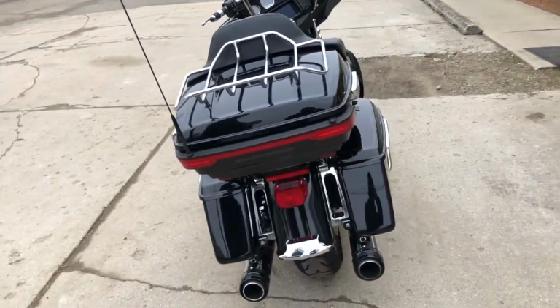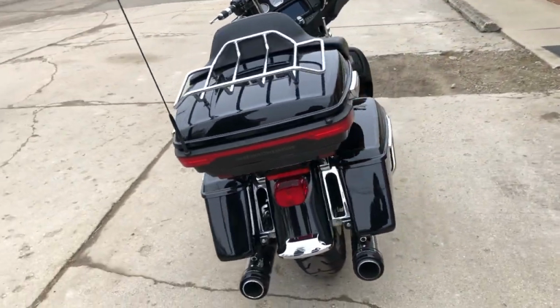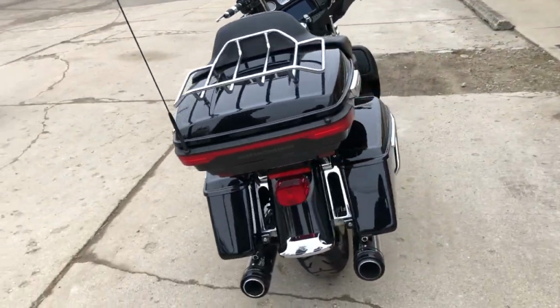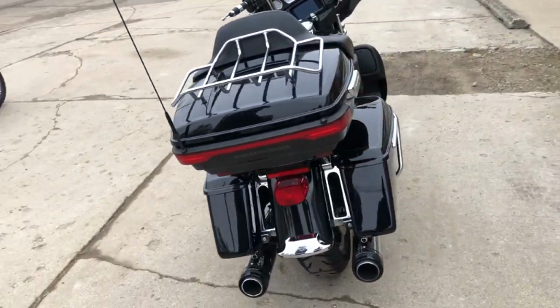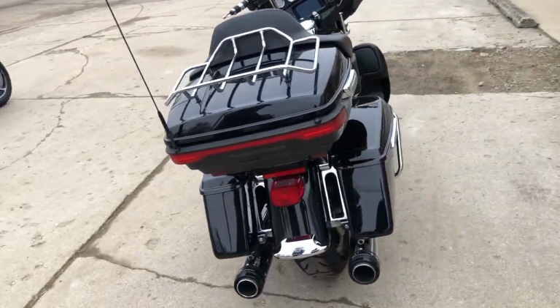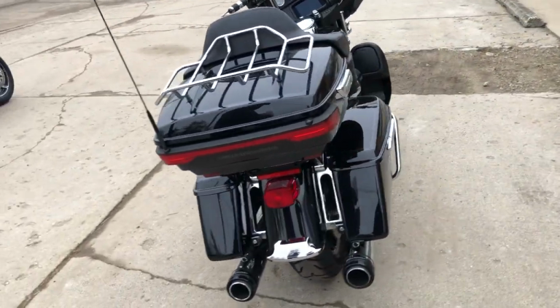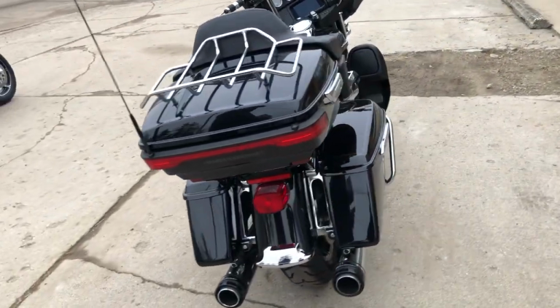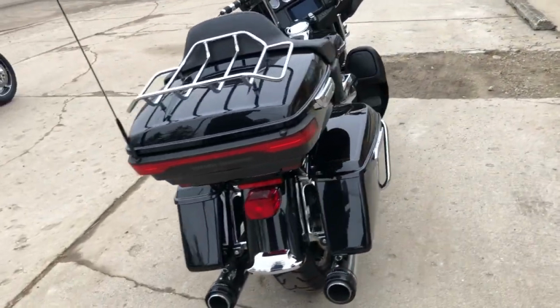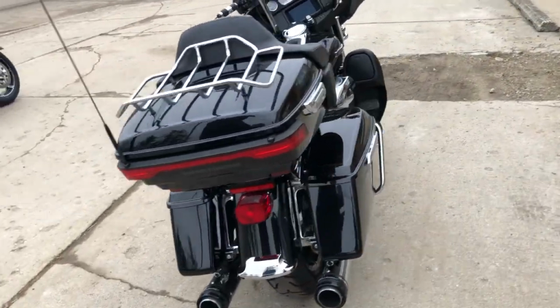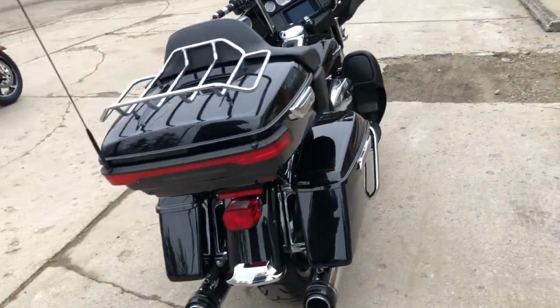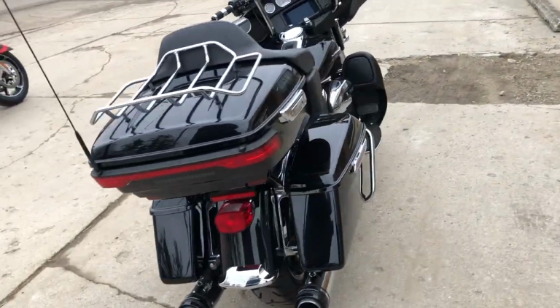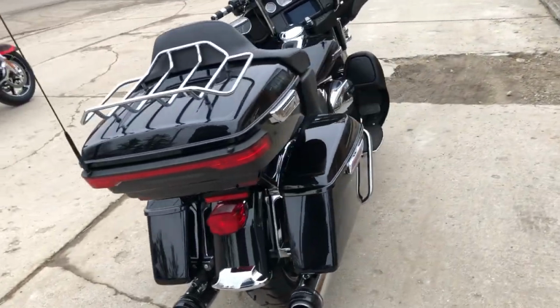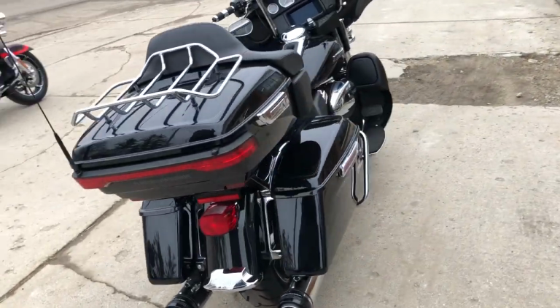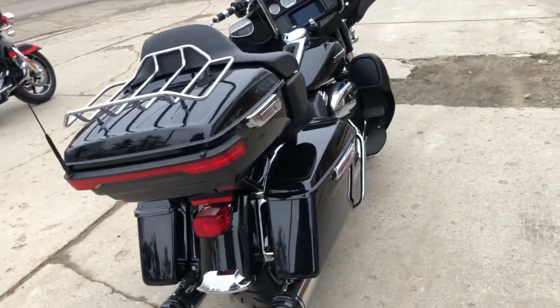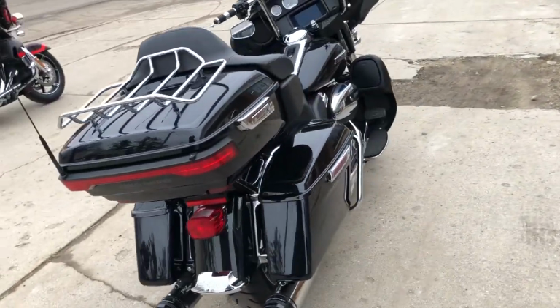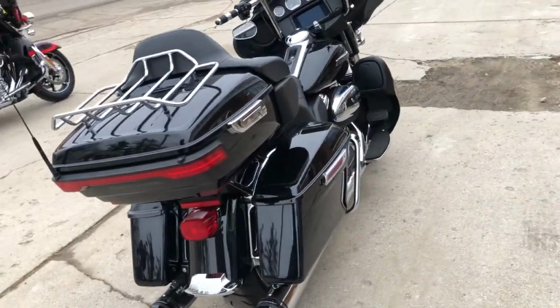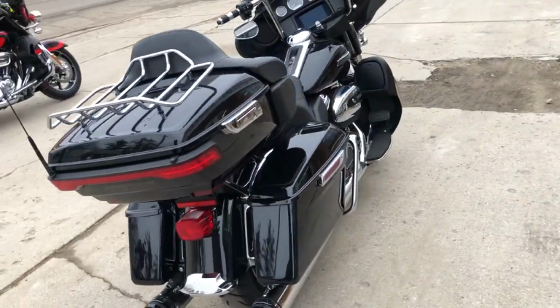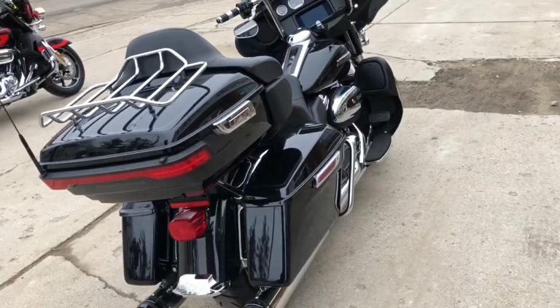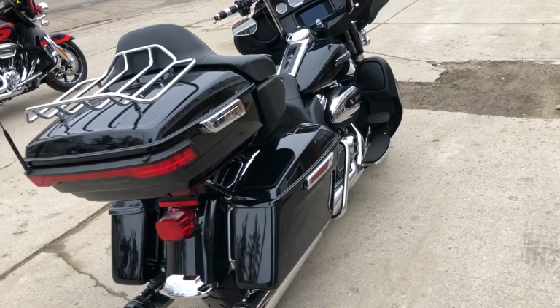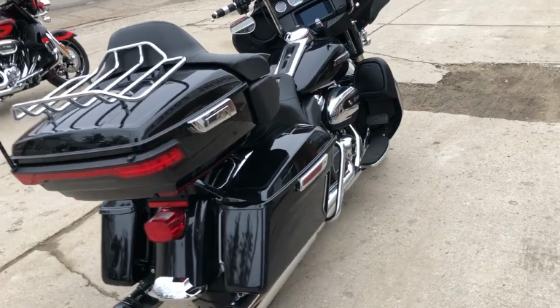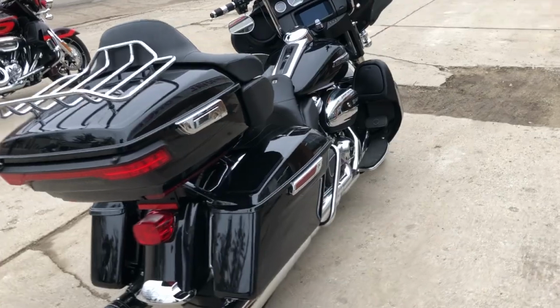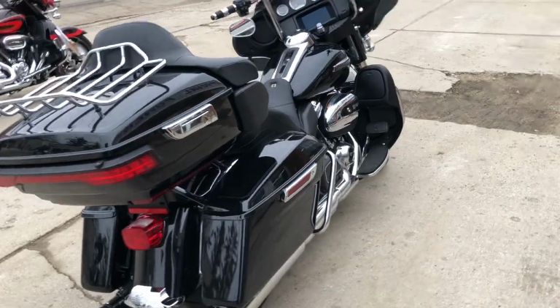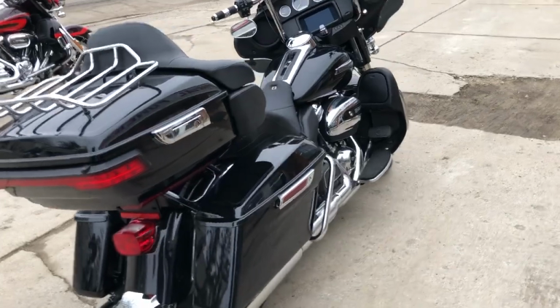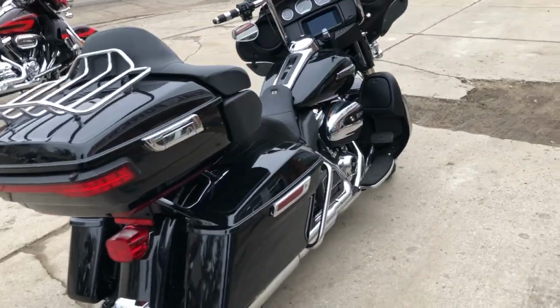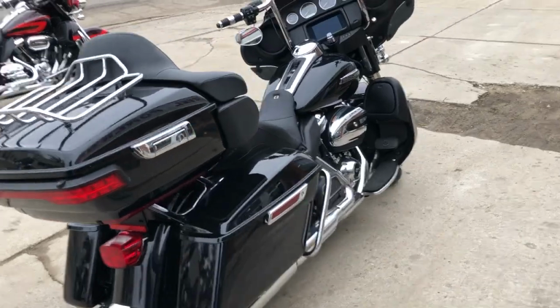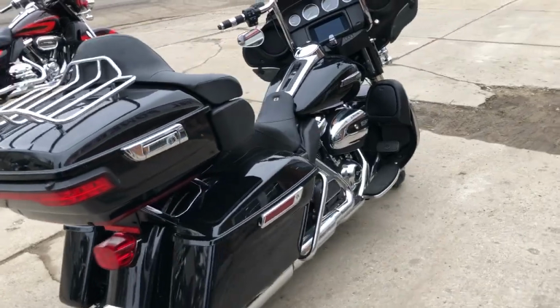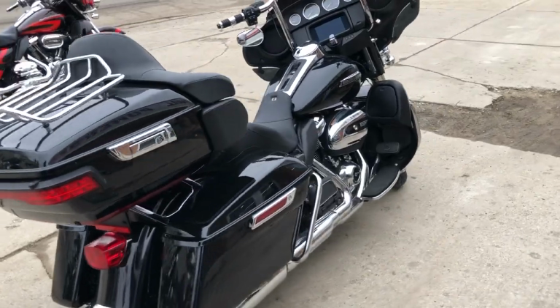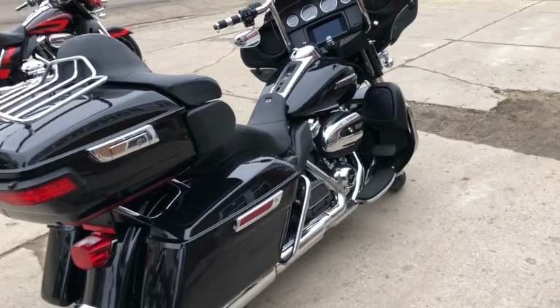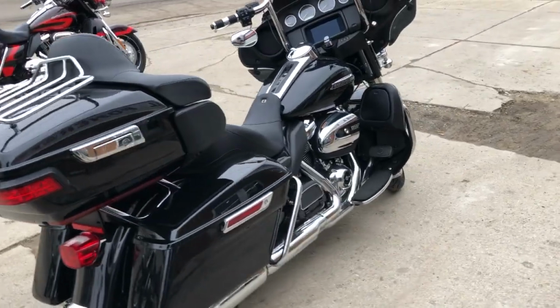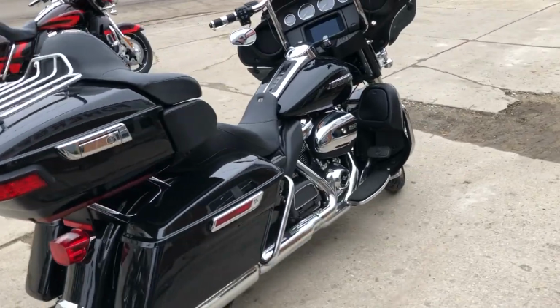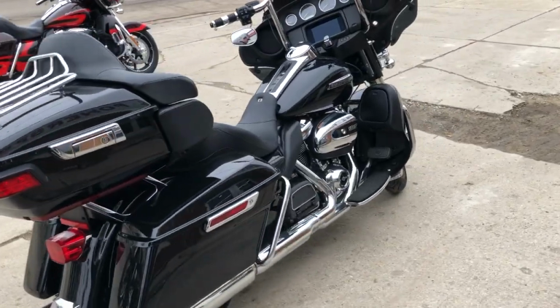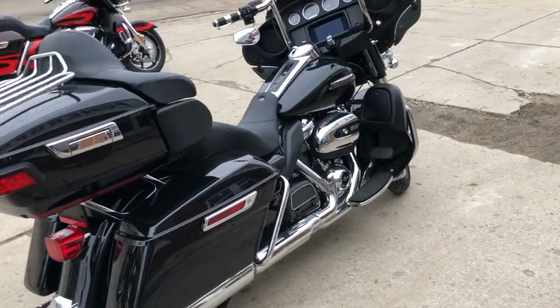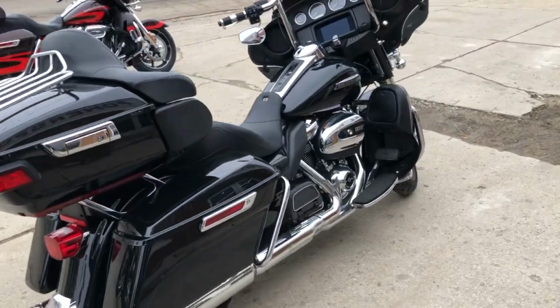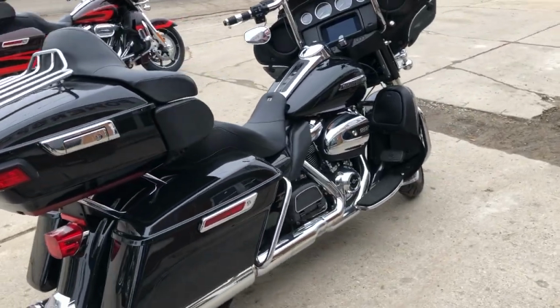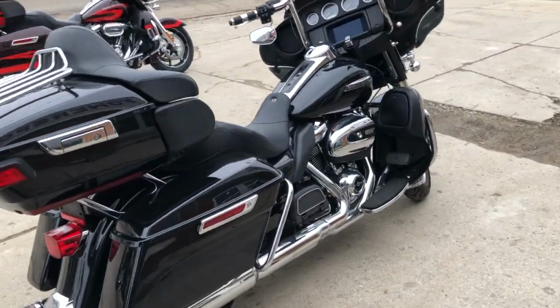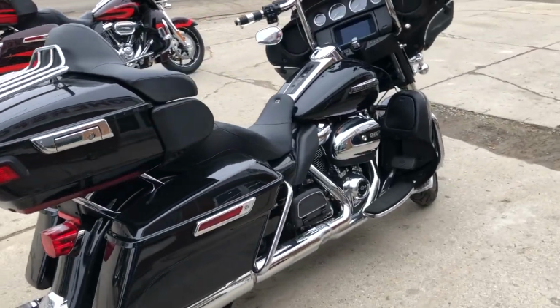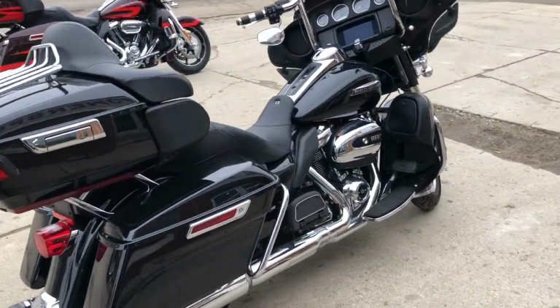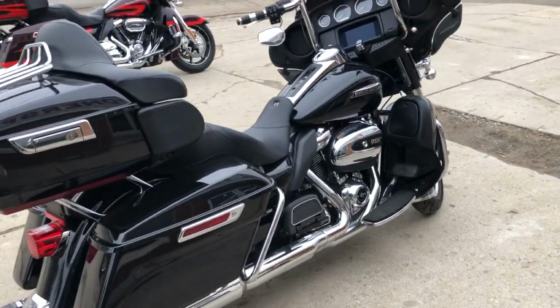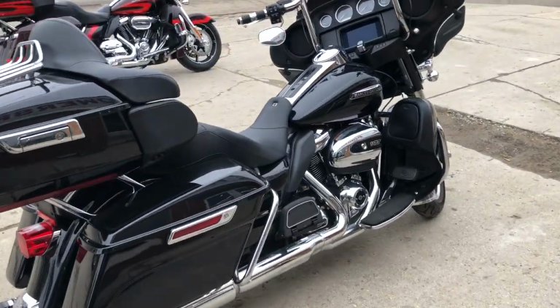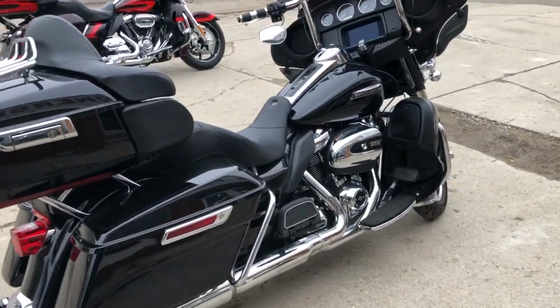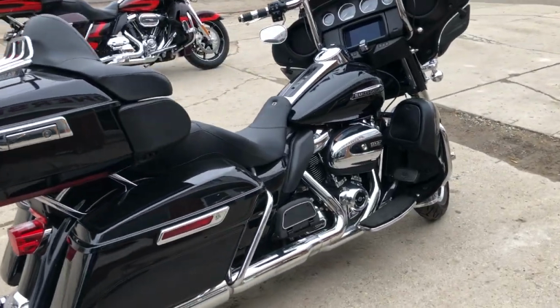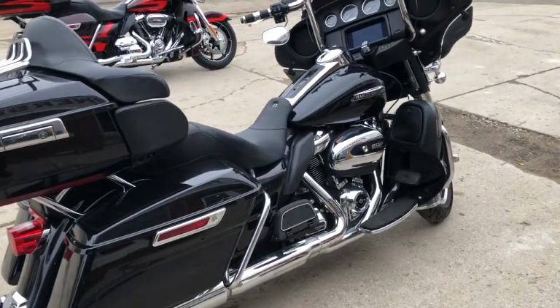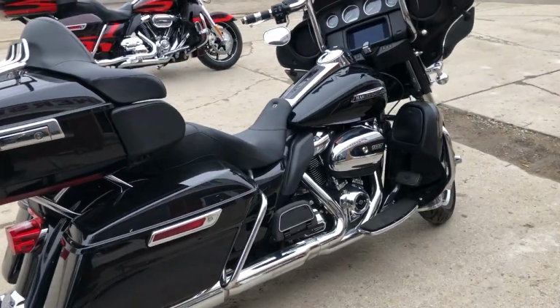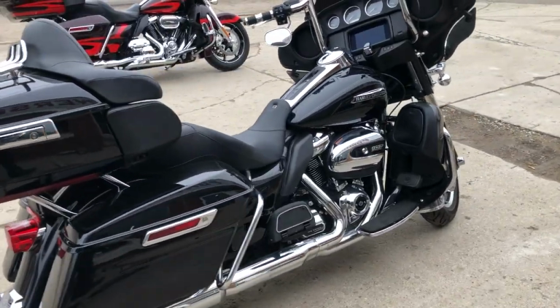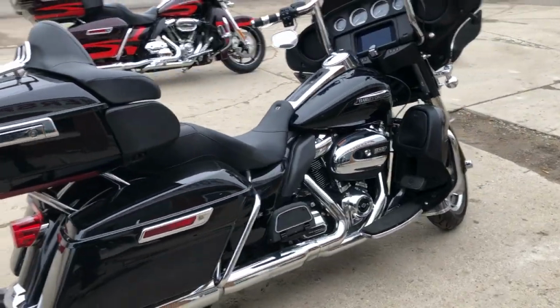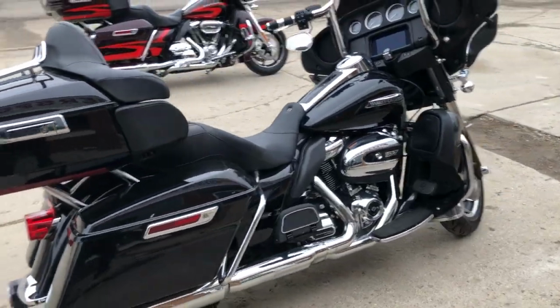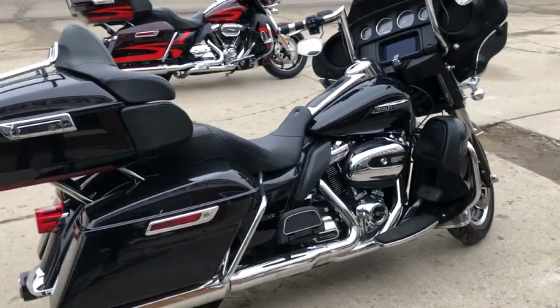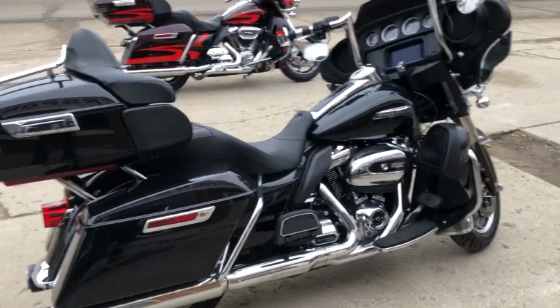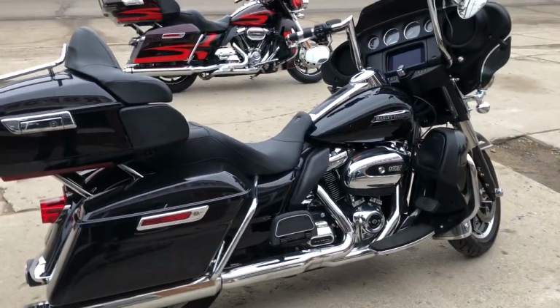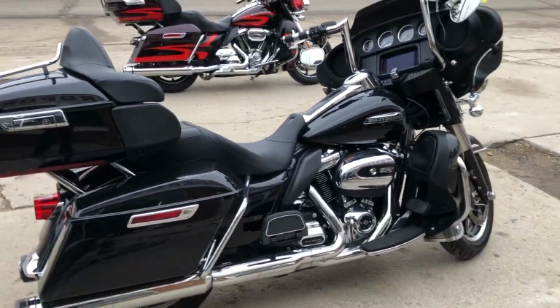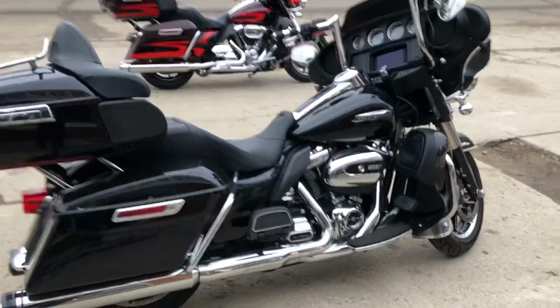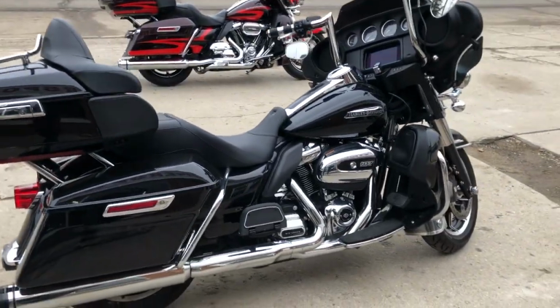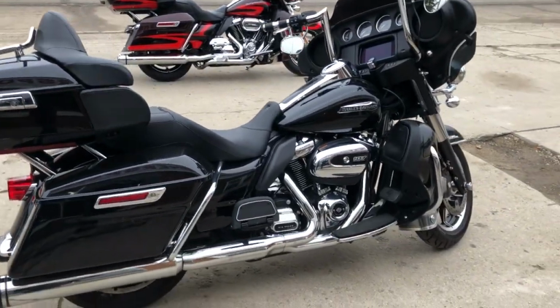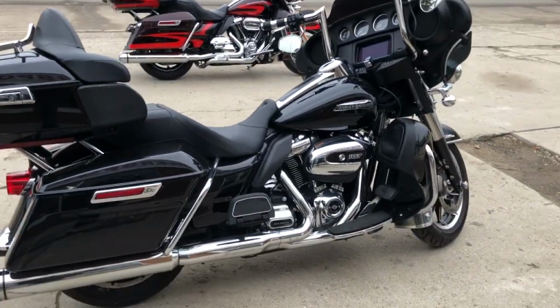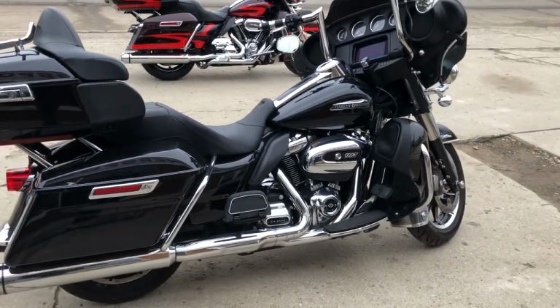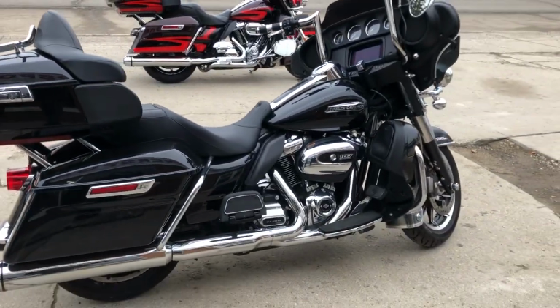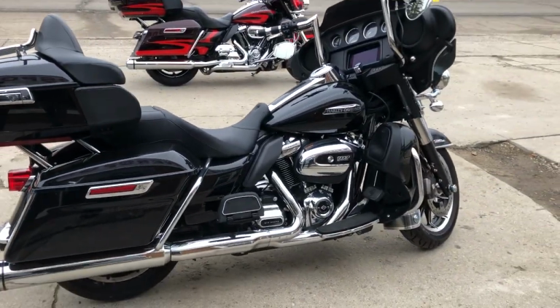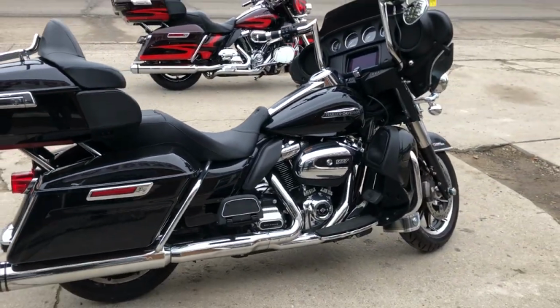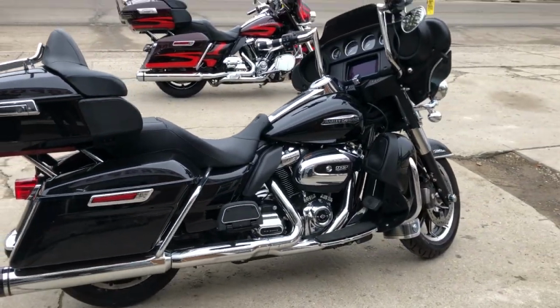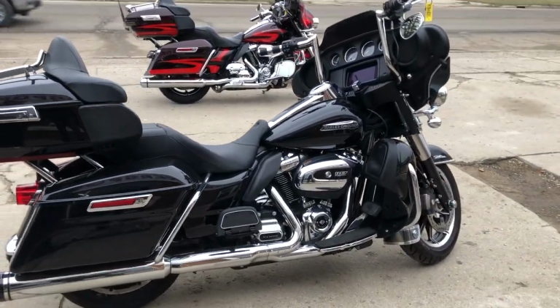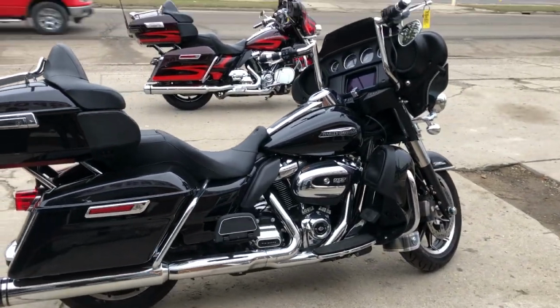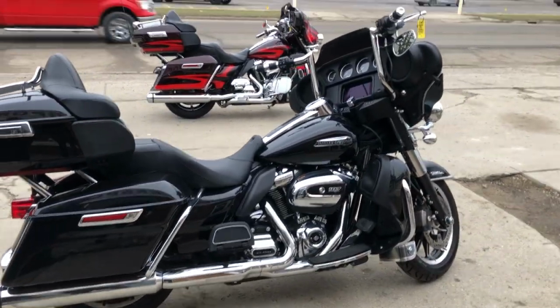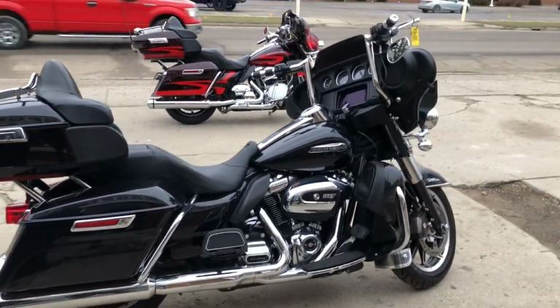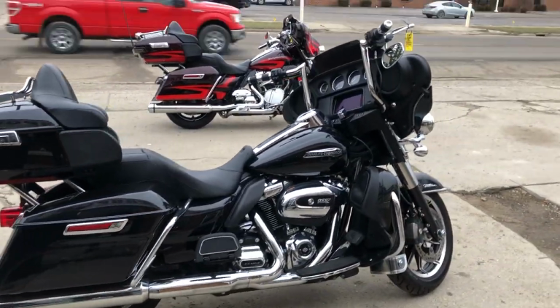It sounds great. You can own it for $15,999. Don't miss it — call 810-648-9500.